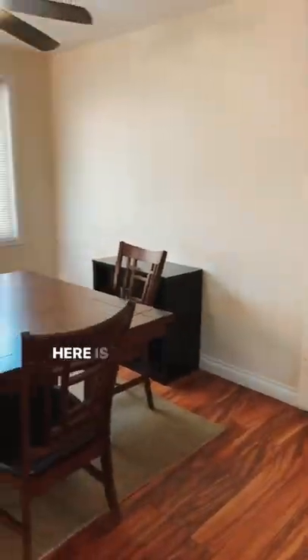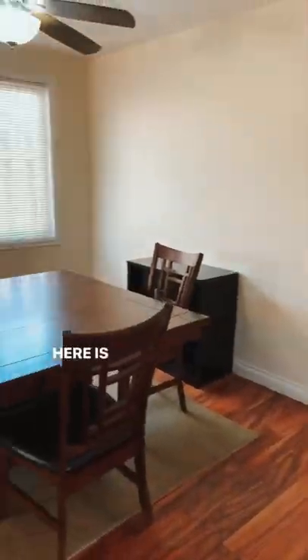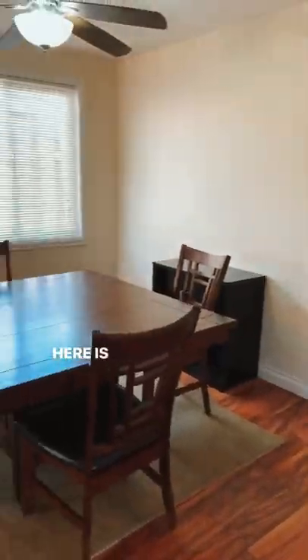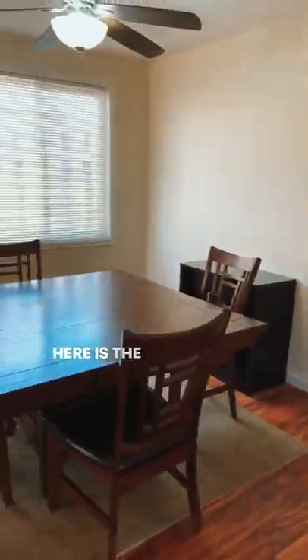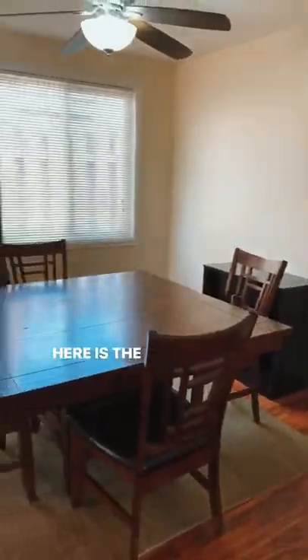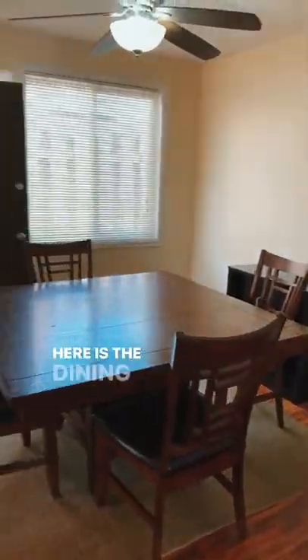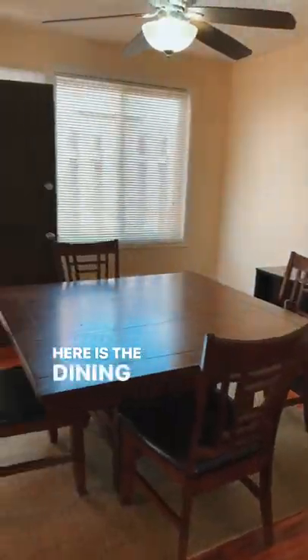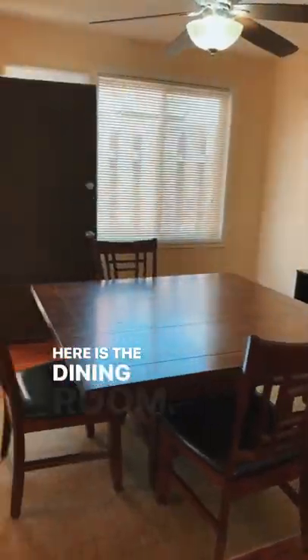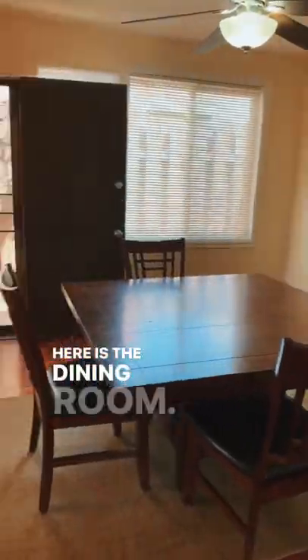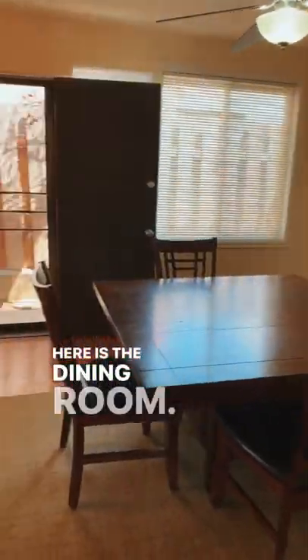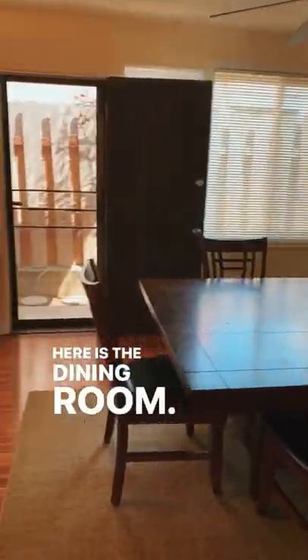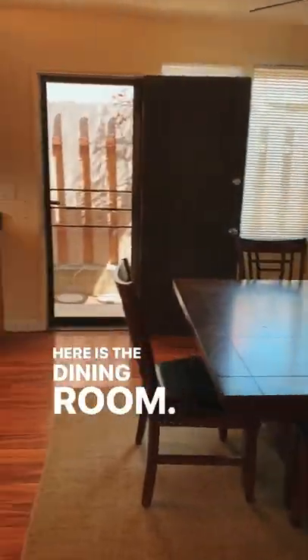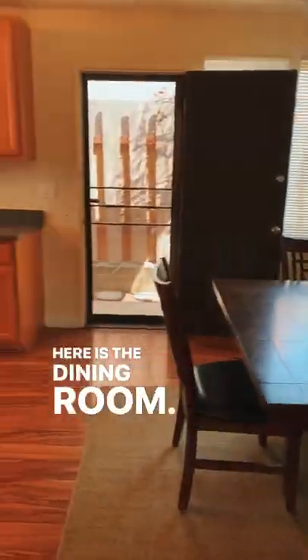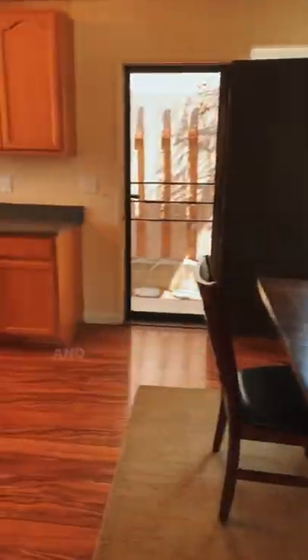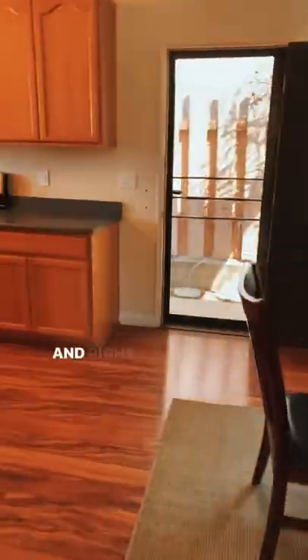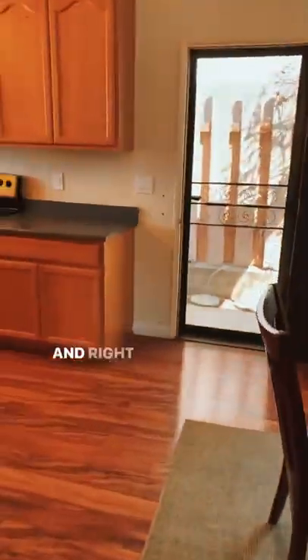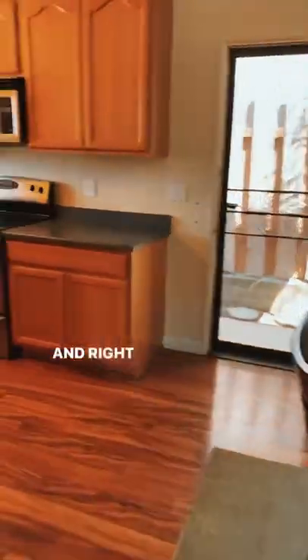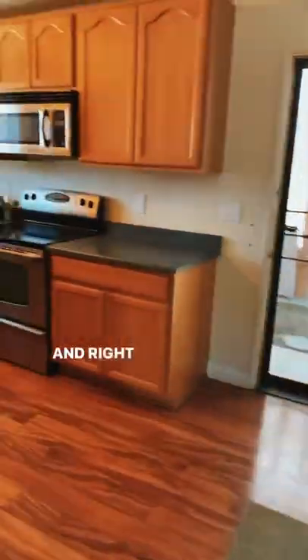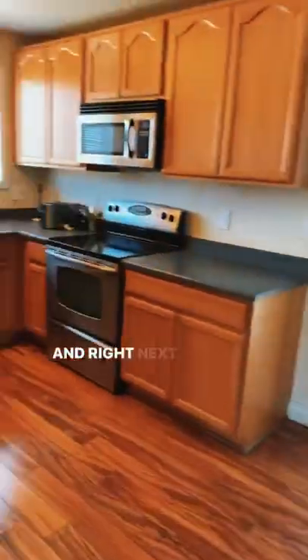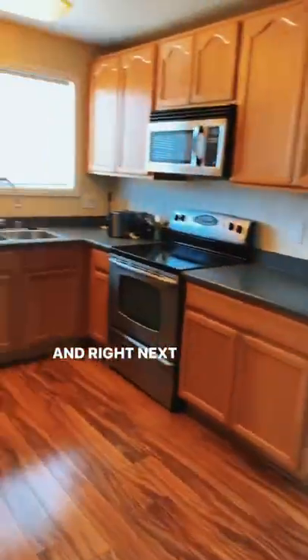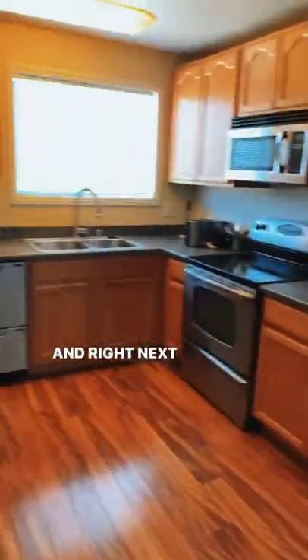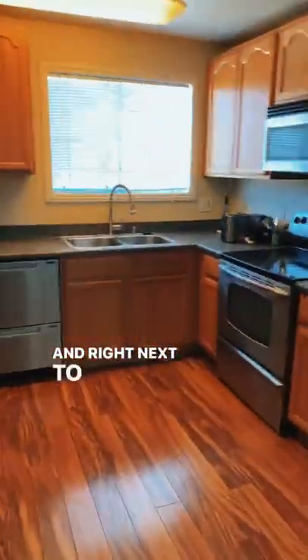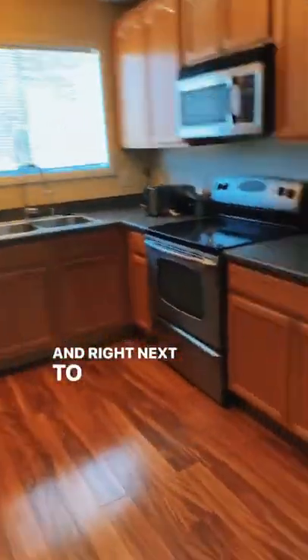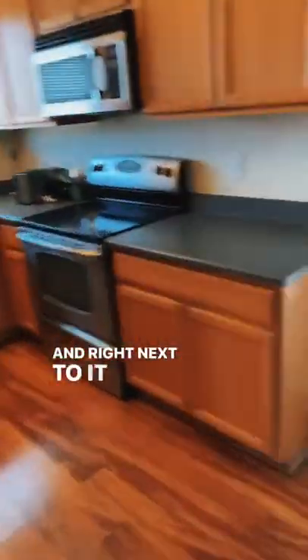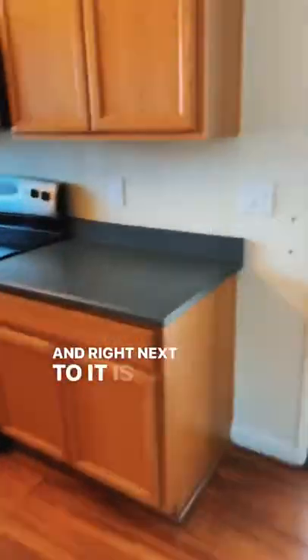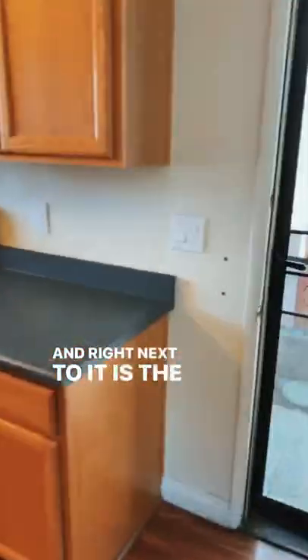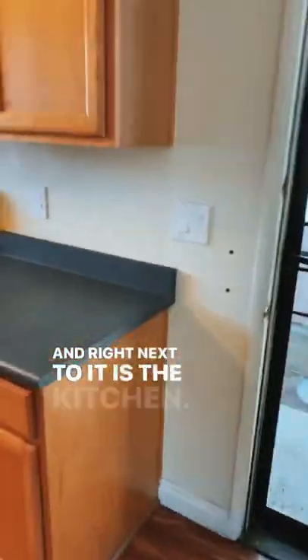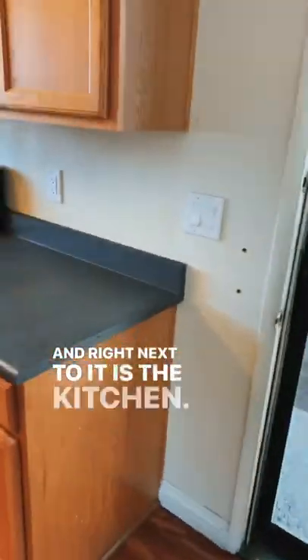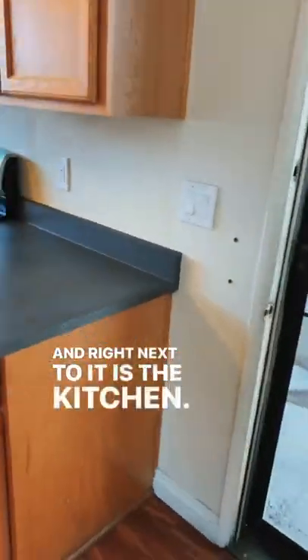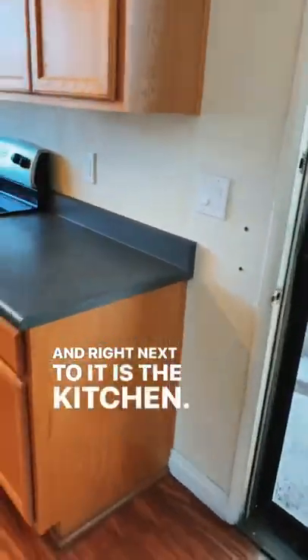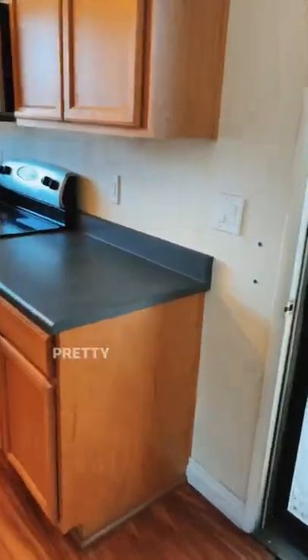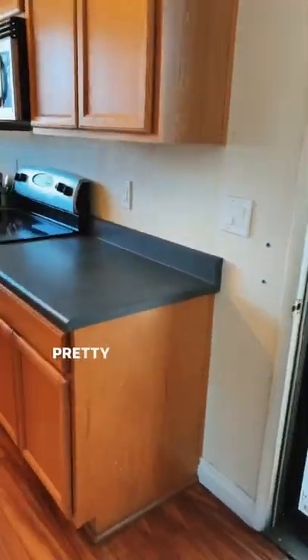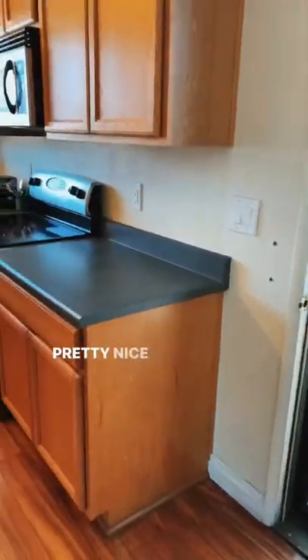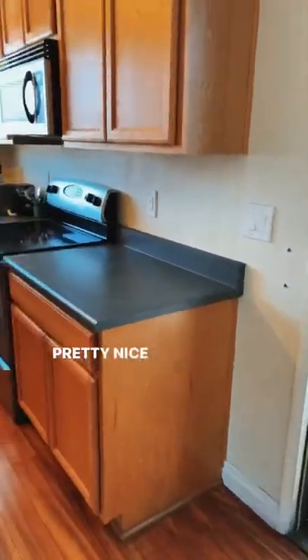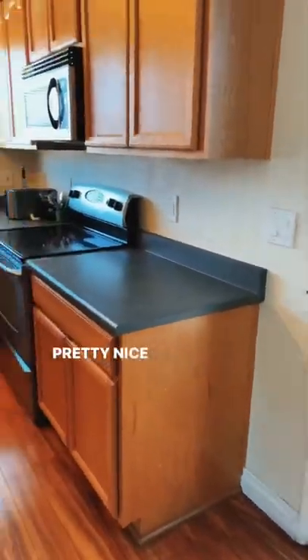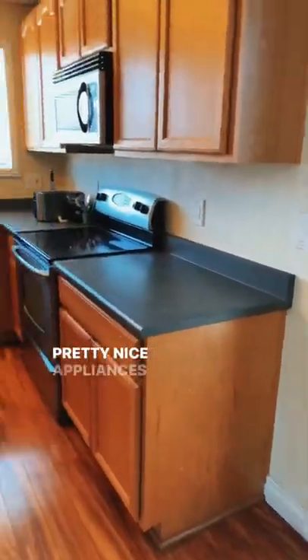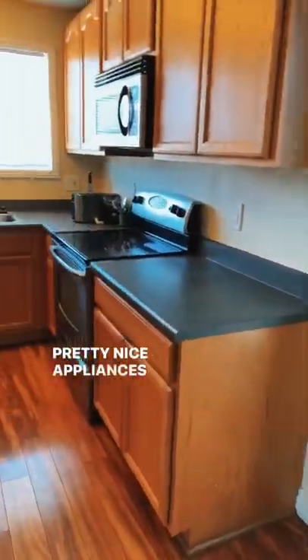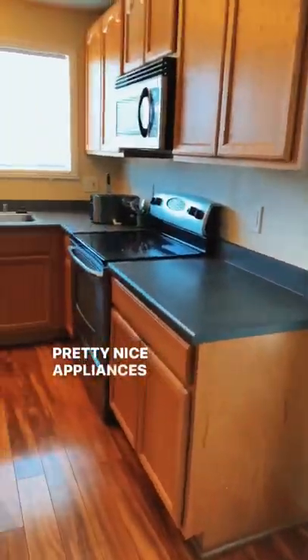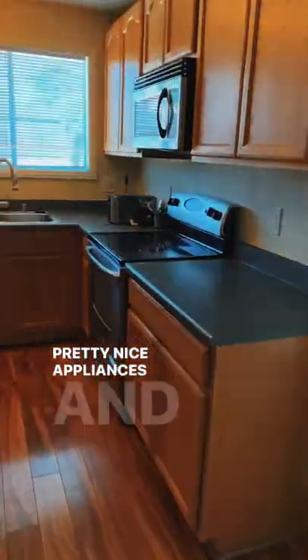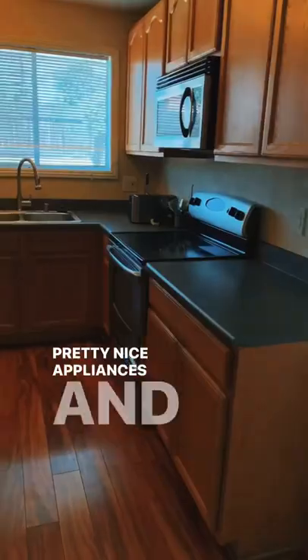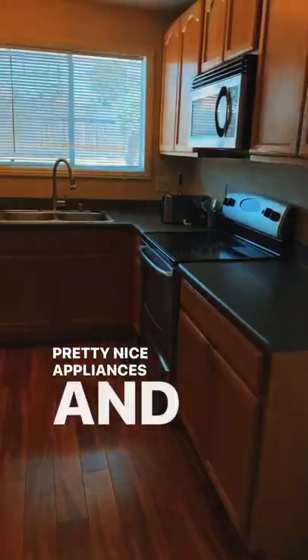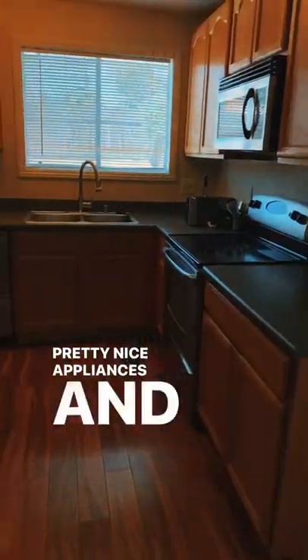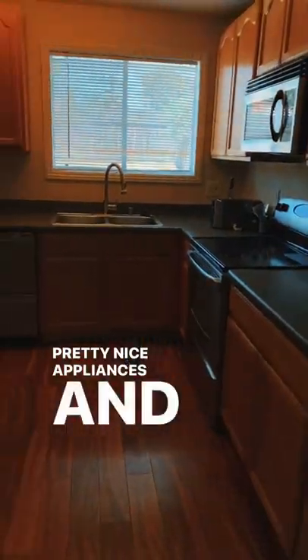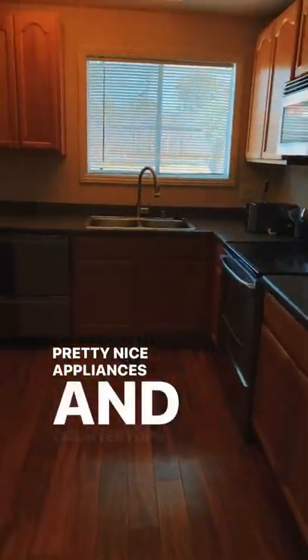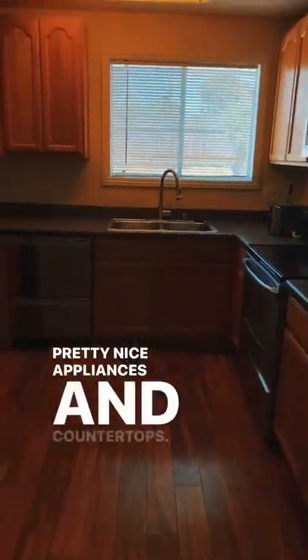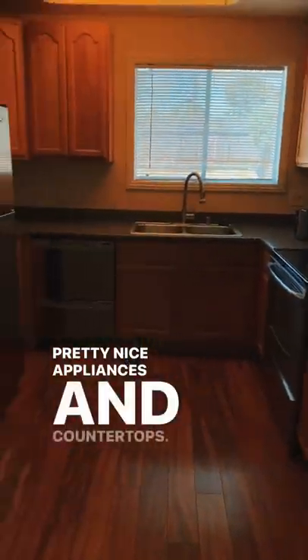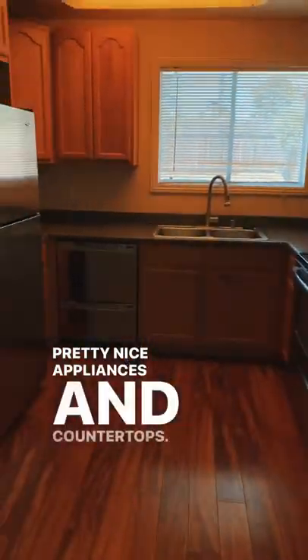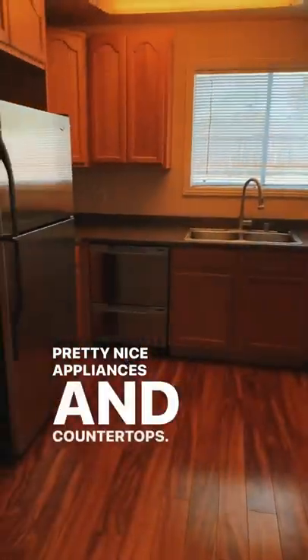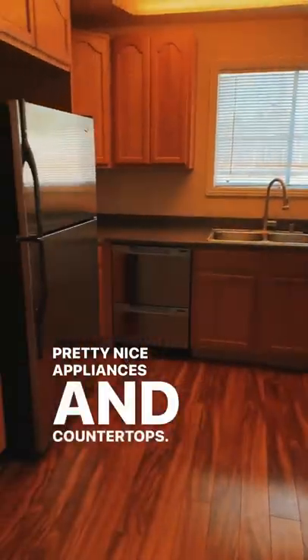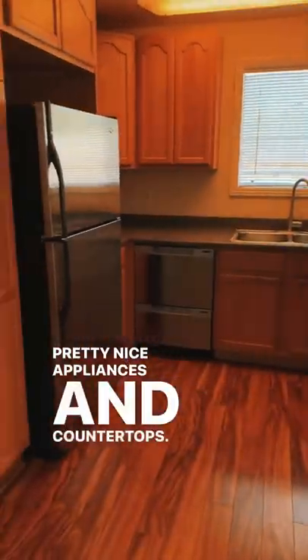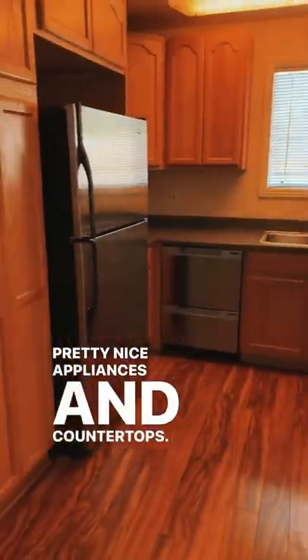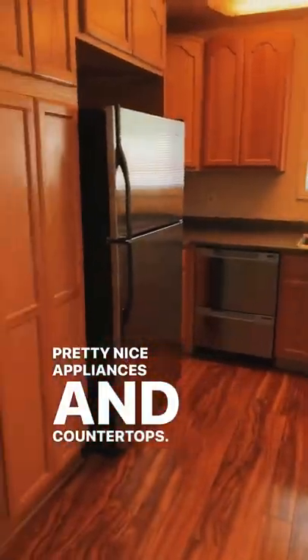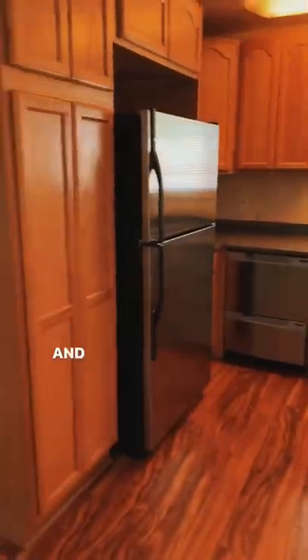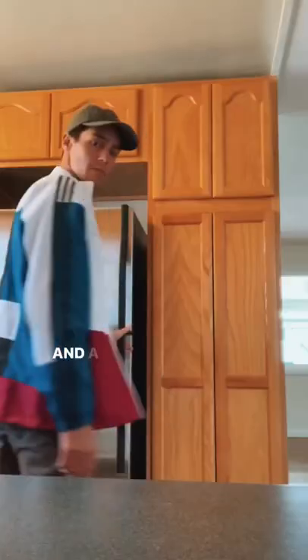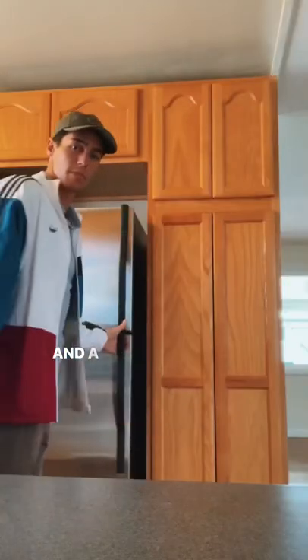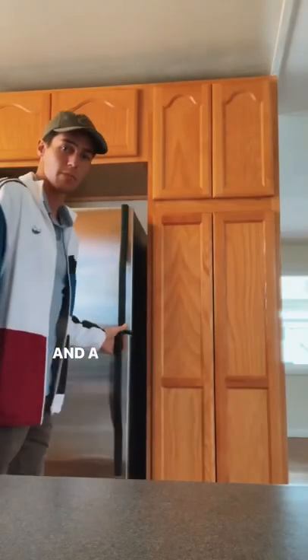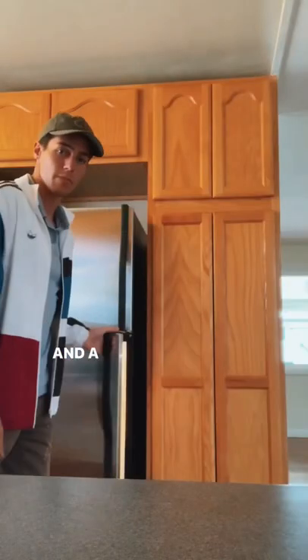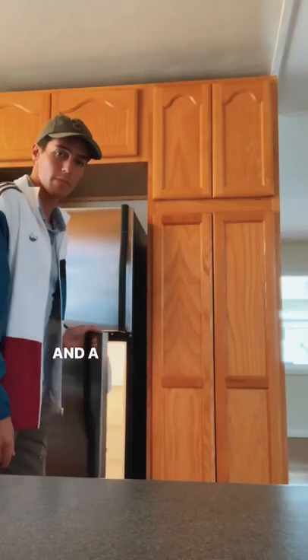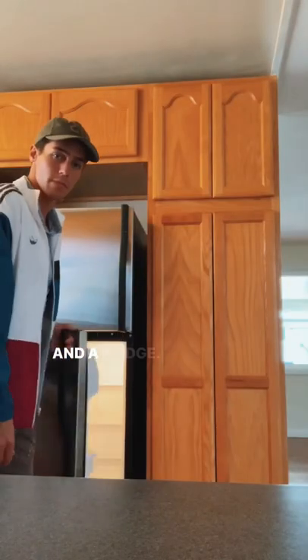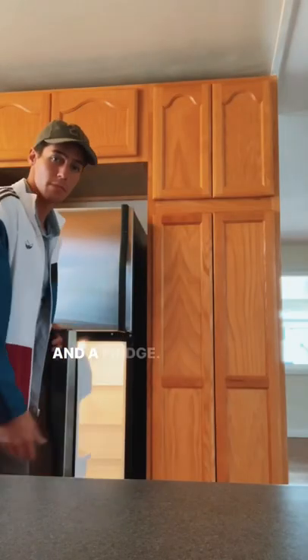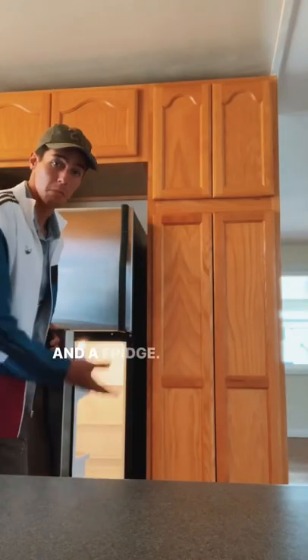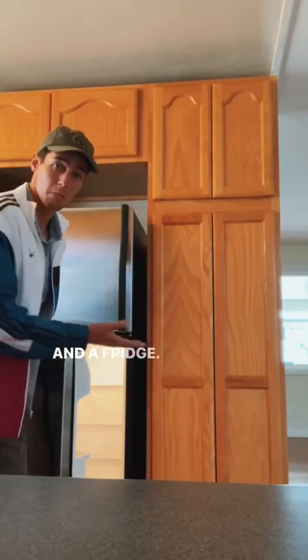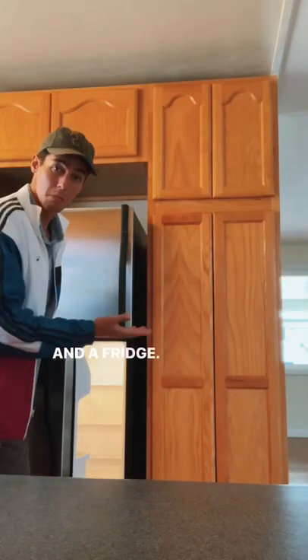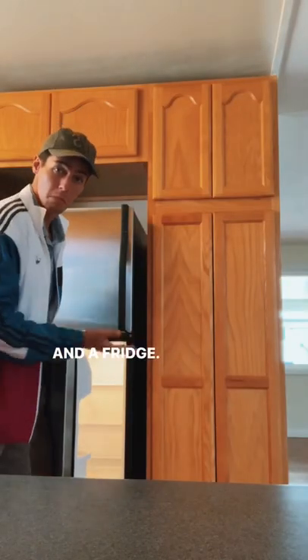Here is the dining room, and right next to it is the kitchen. Pretty nice appliances and countertops. And a fridge.